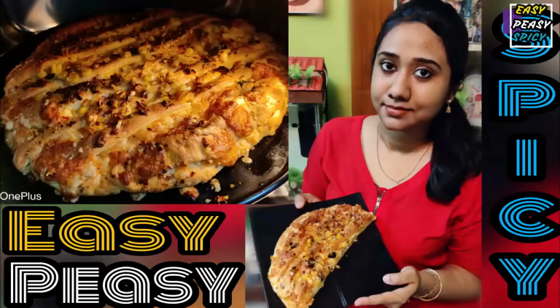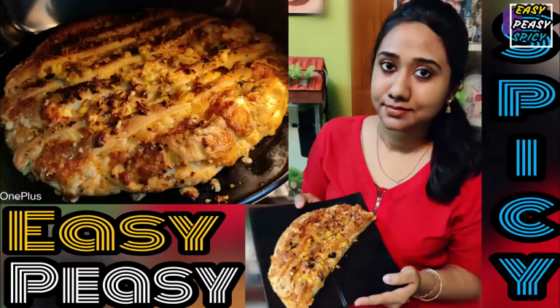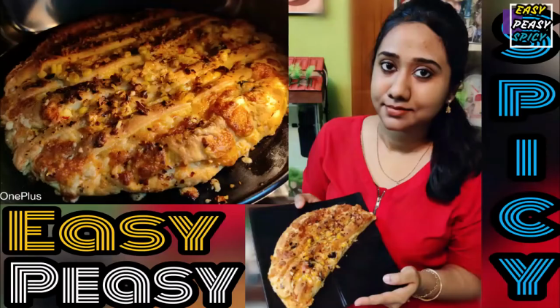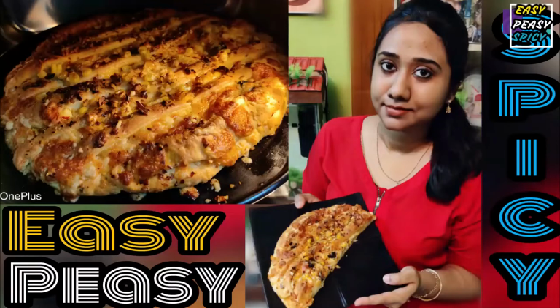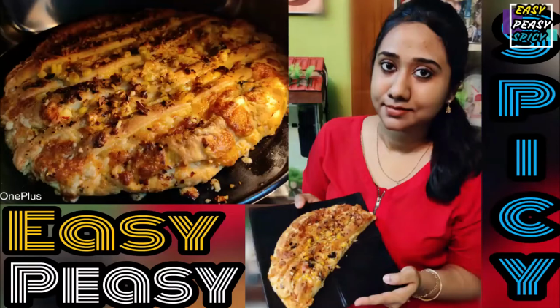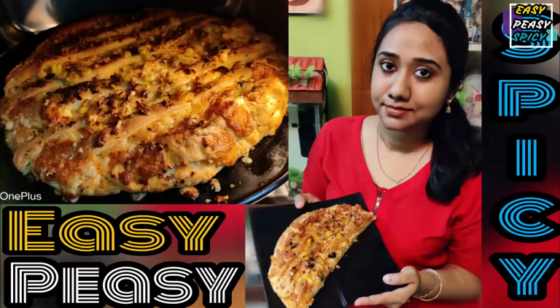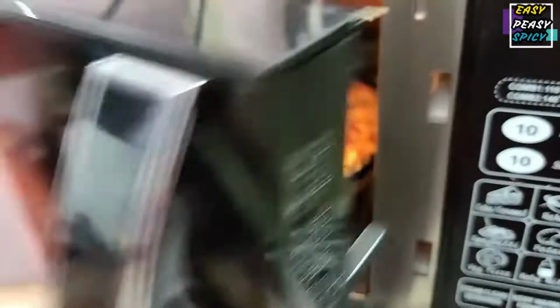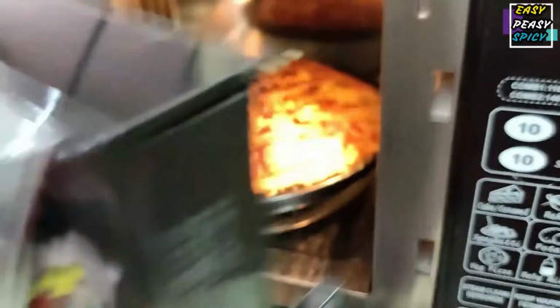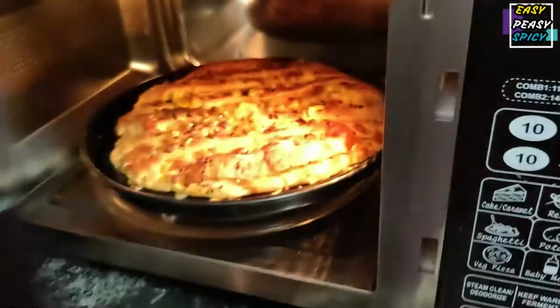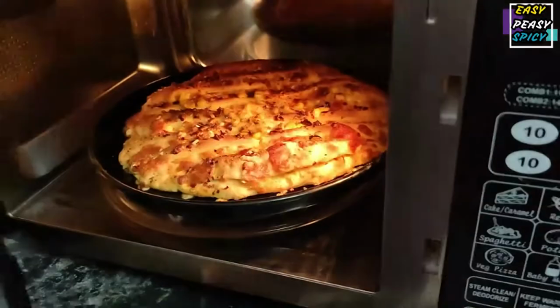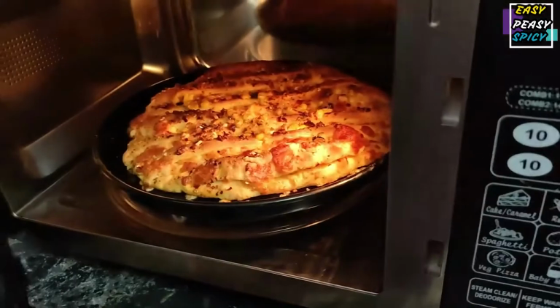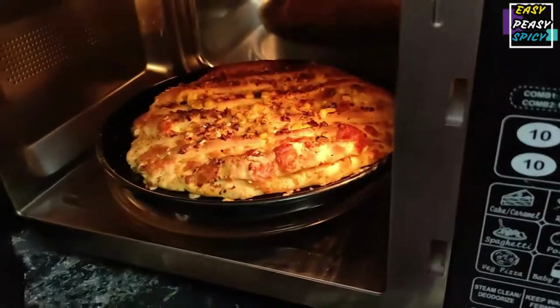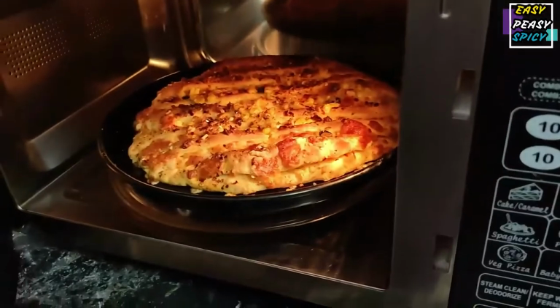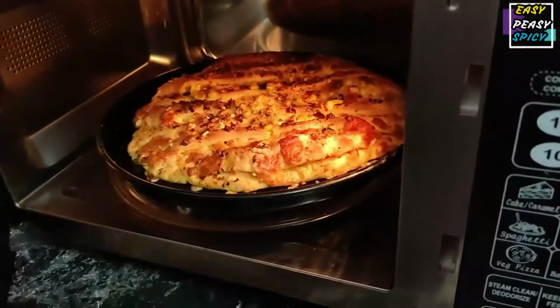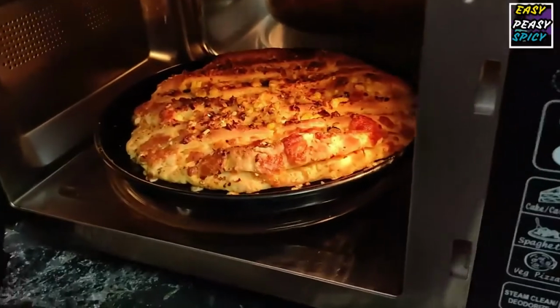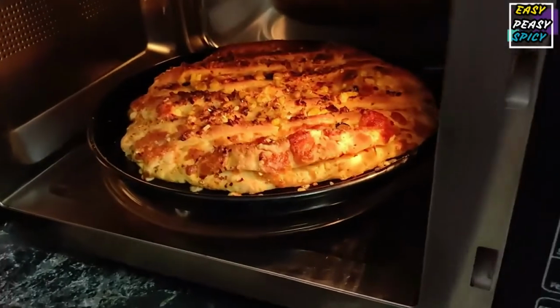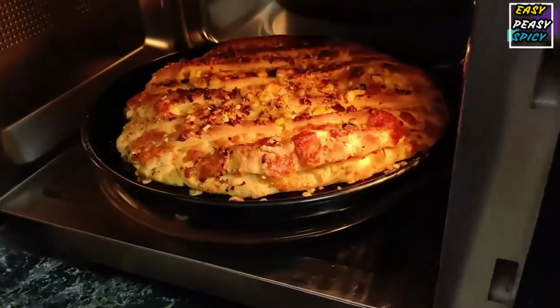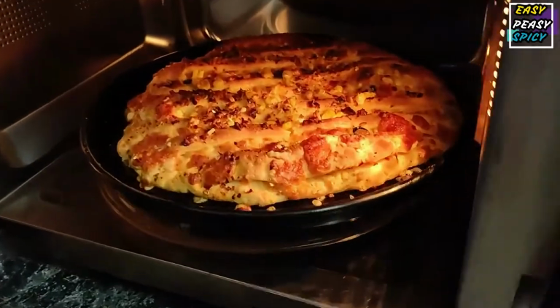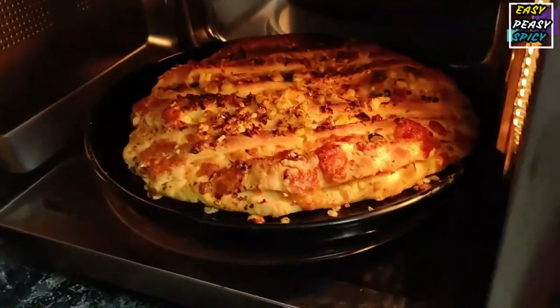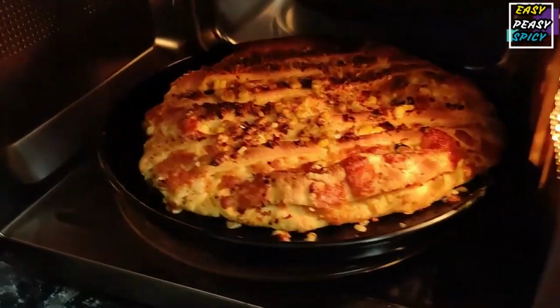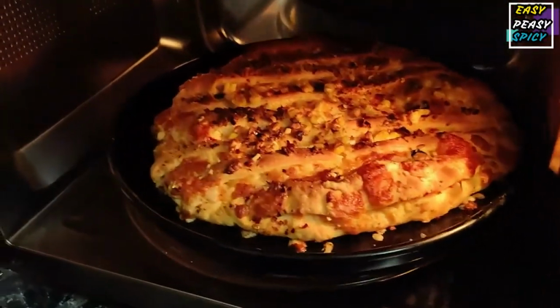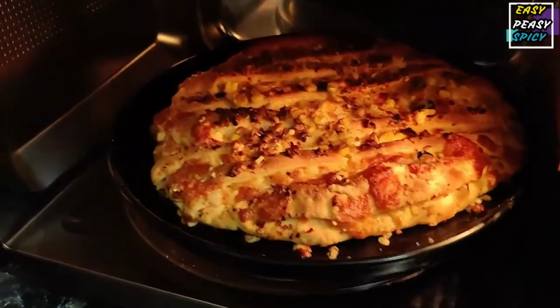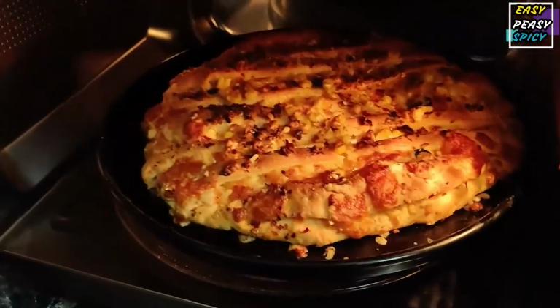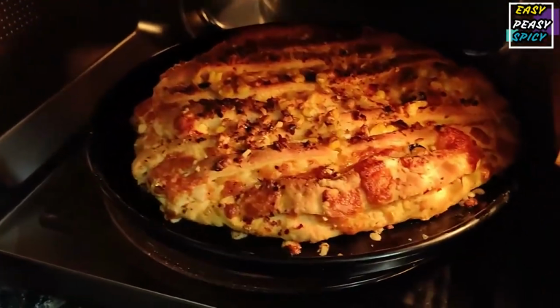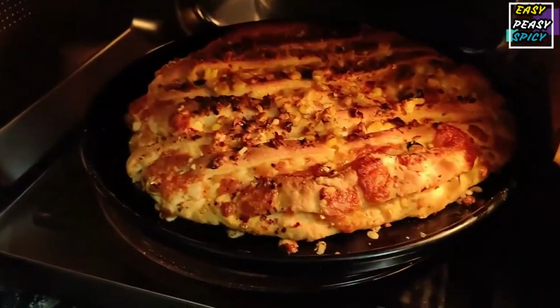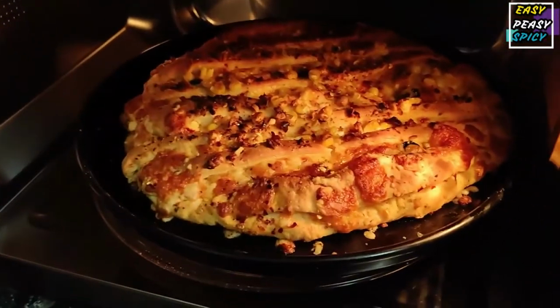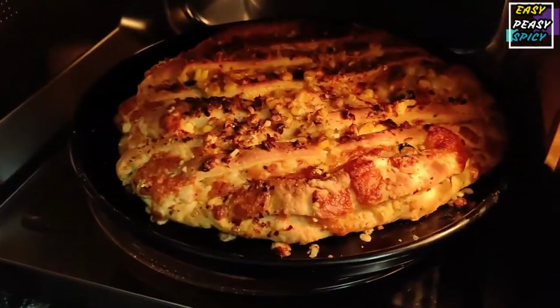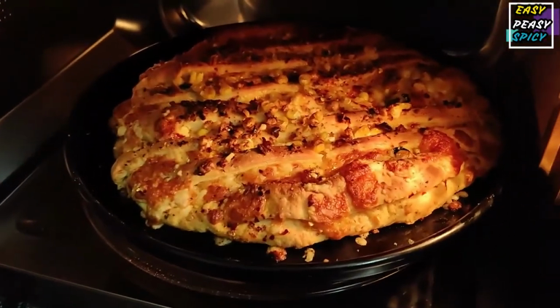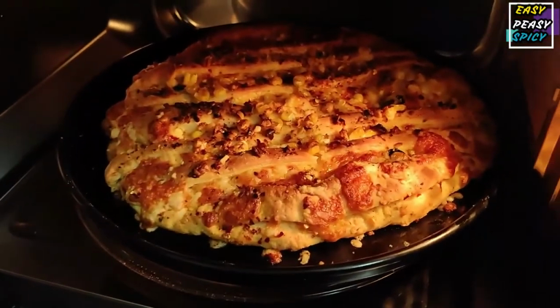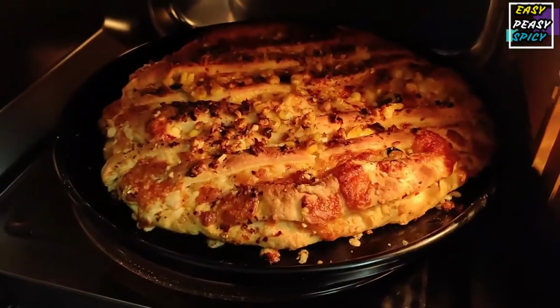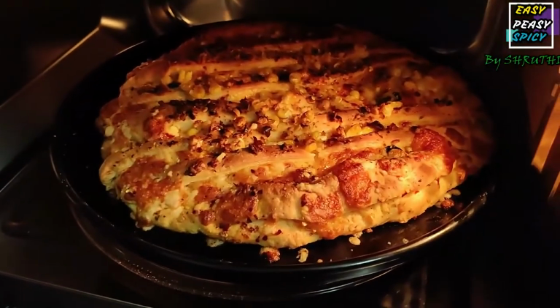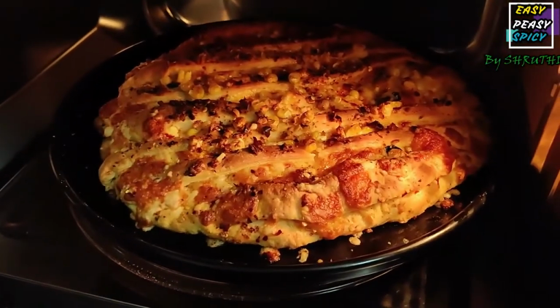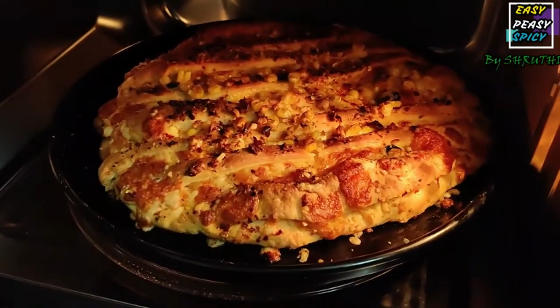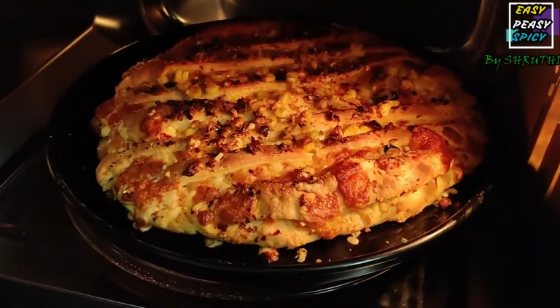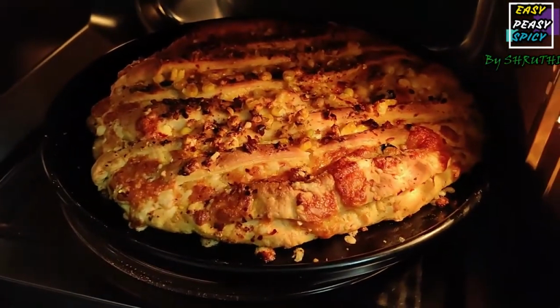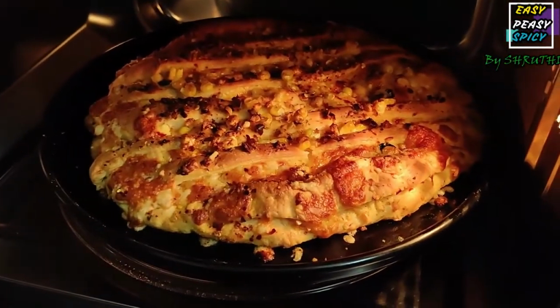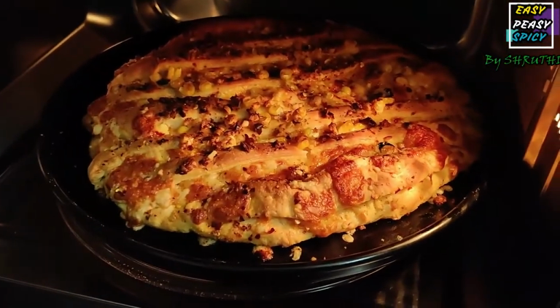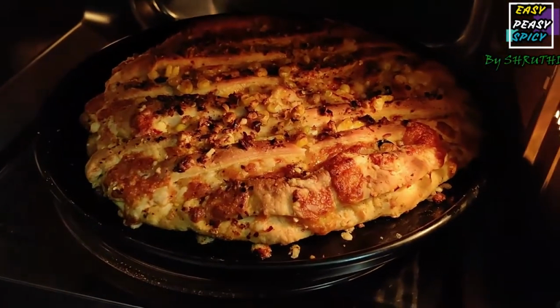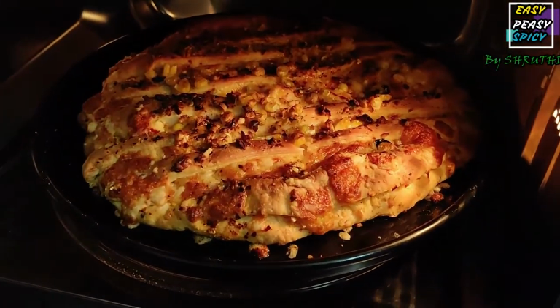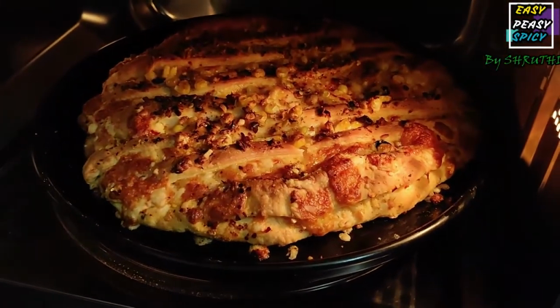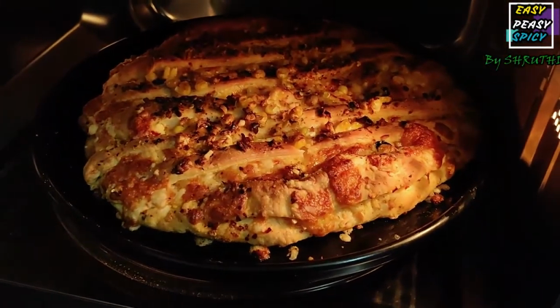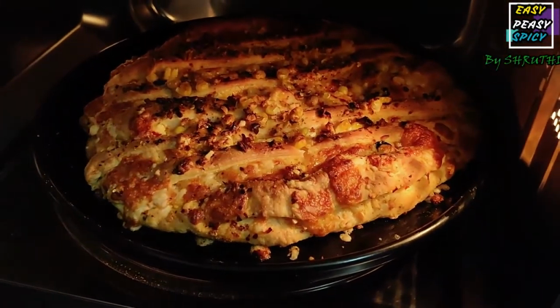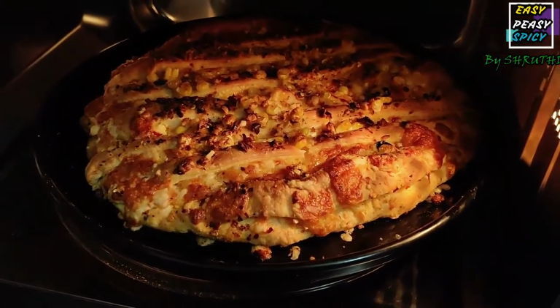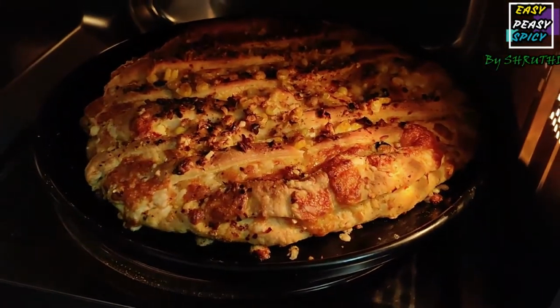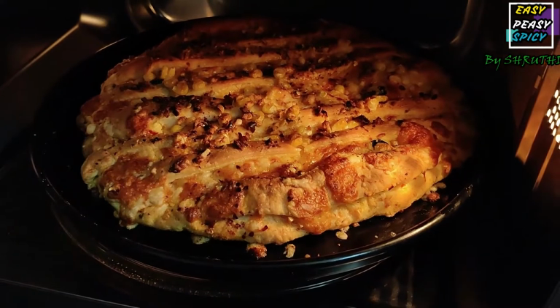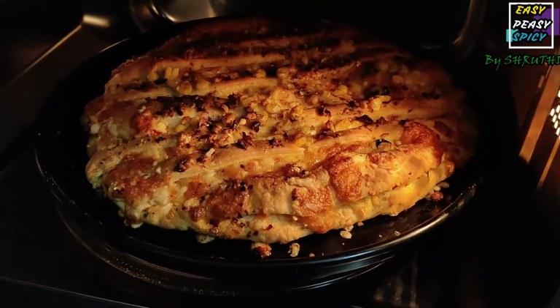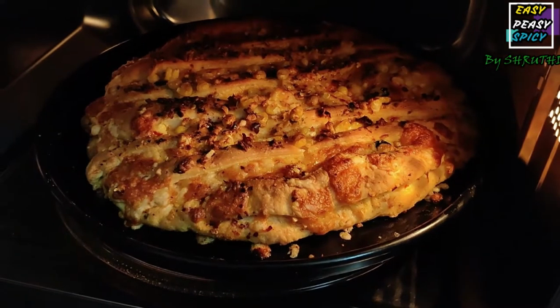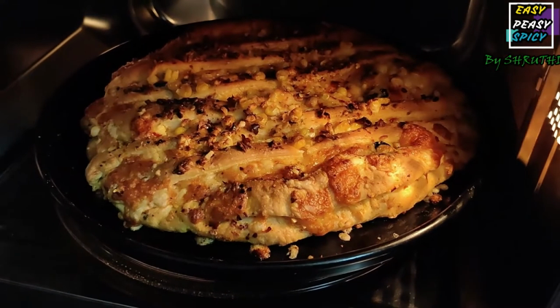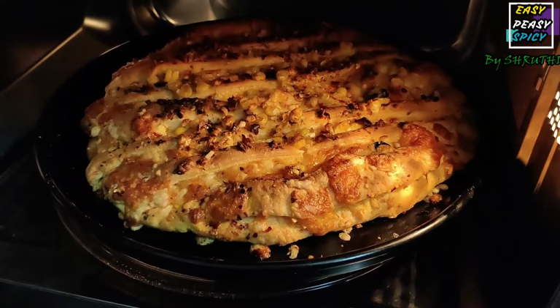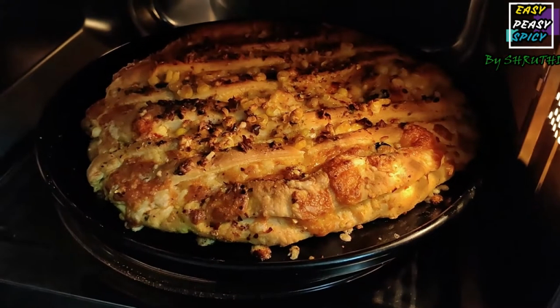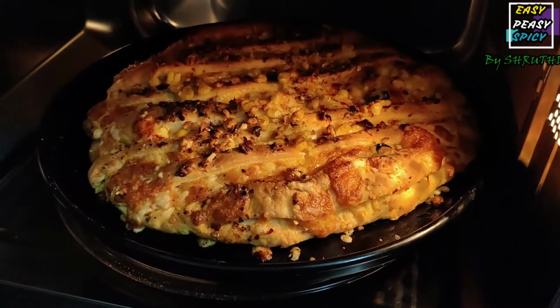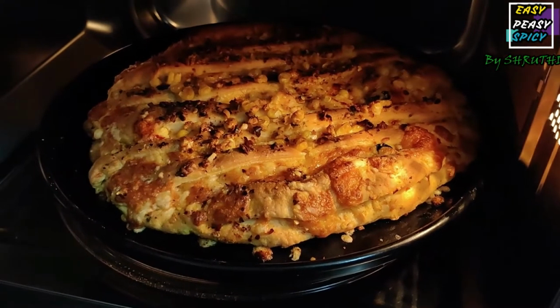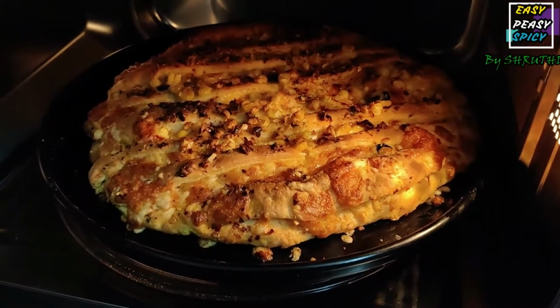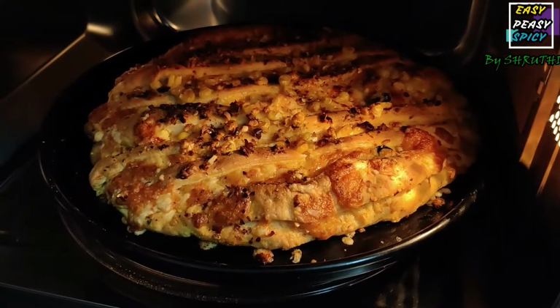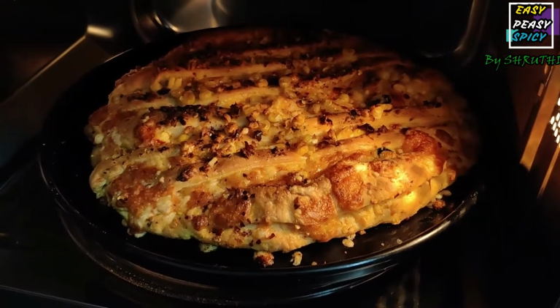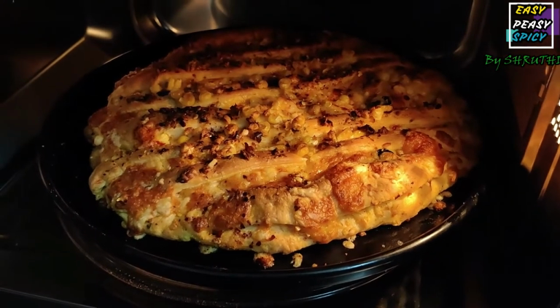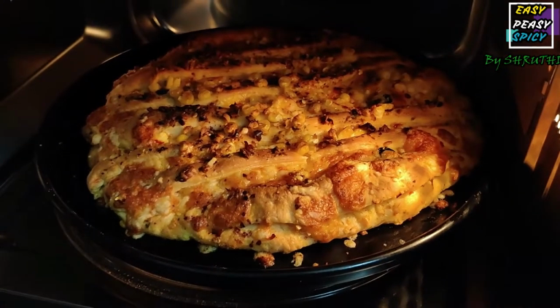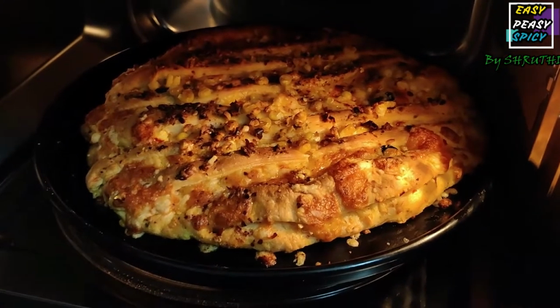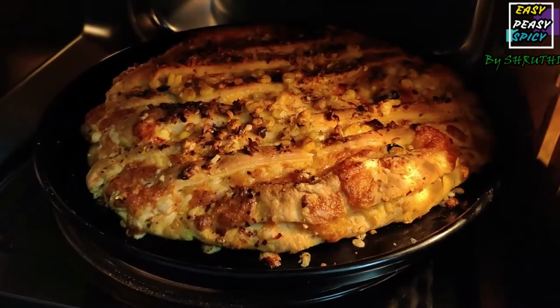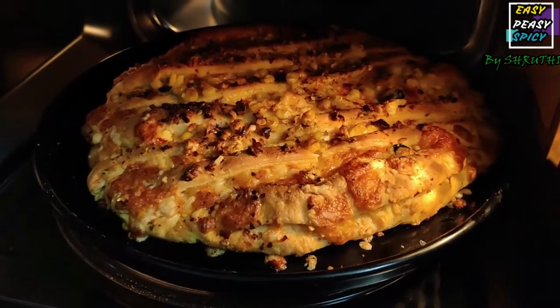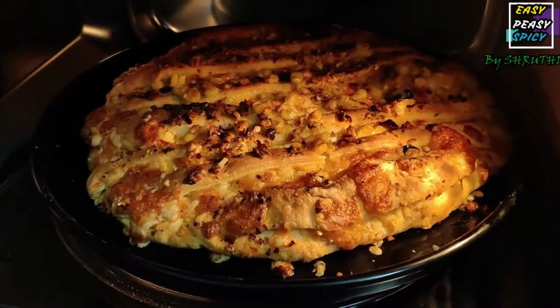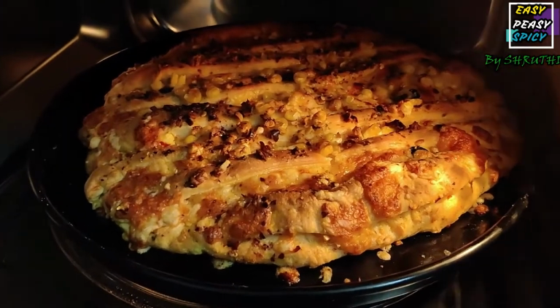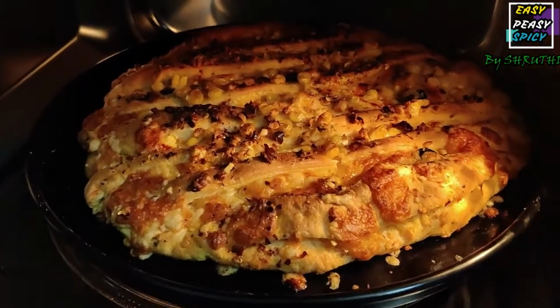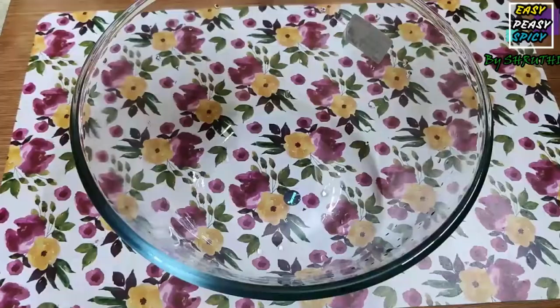Hello guys, you're watching Easy Peasy Spicy. Today we are going to see how to make a delicious cheesy garlic bread at your home.